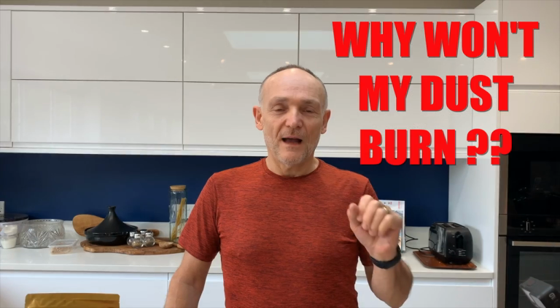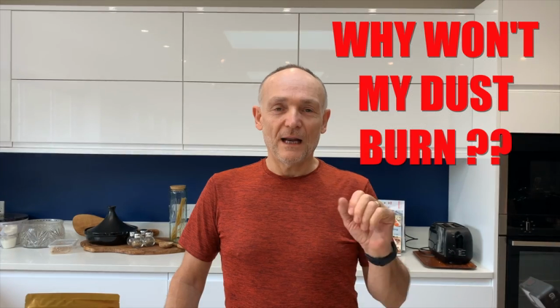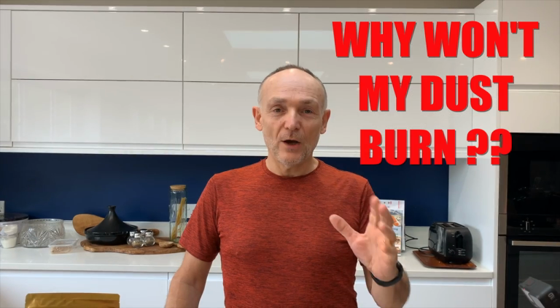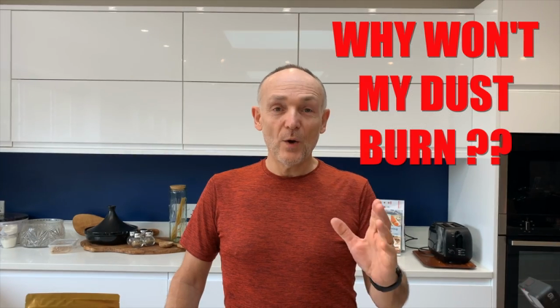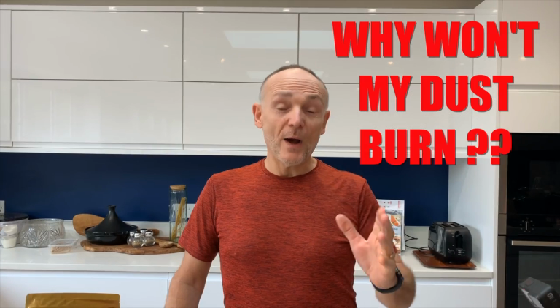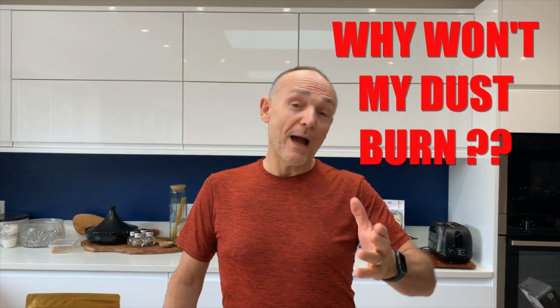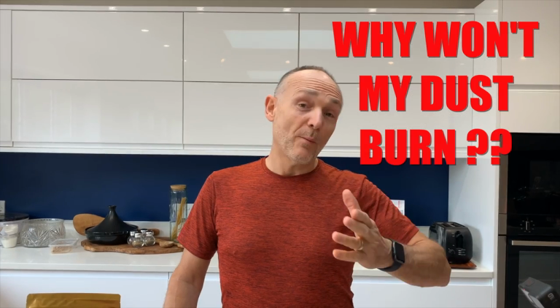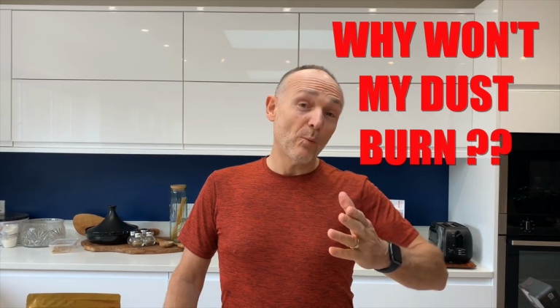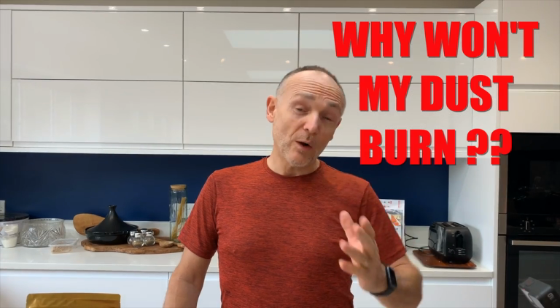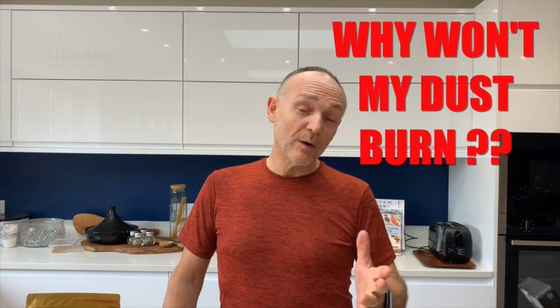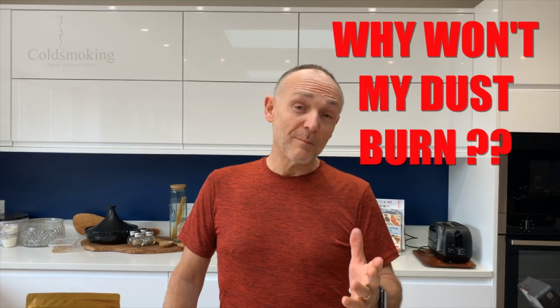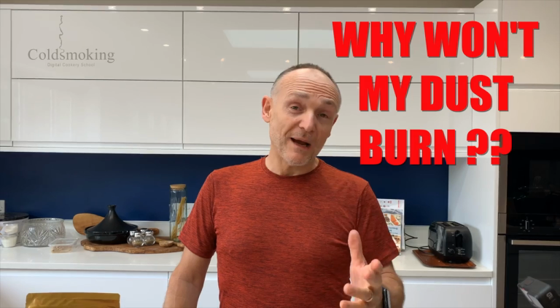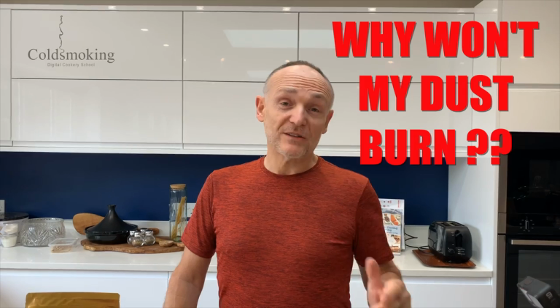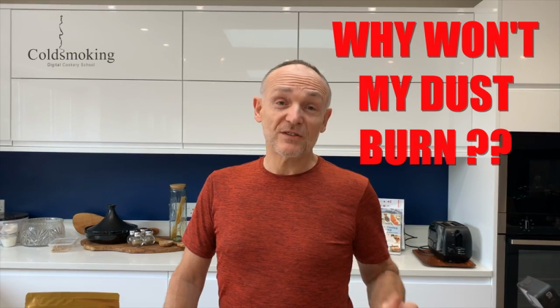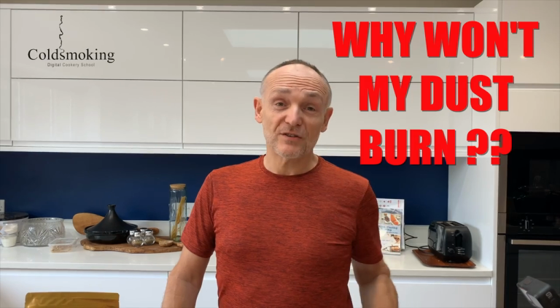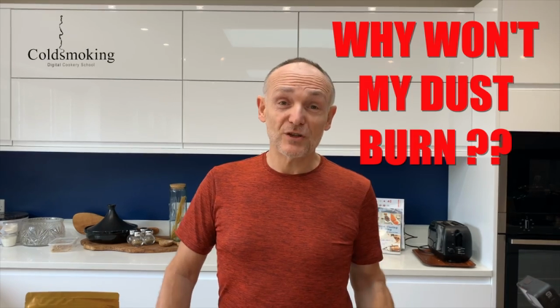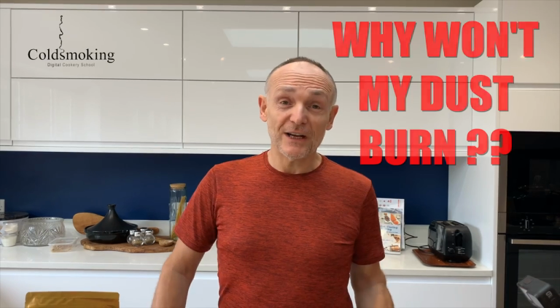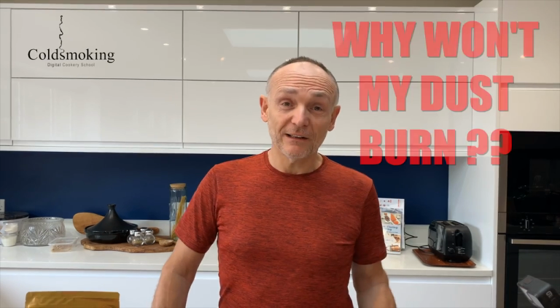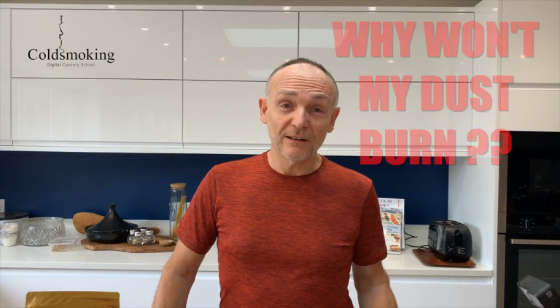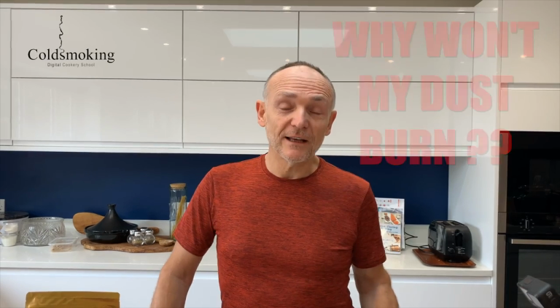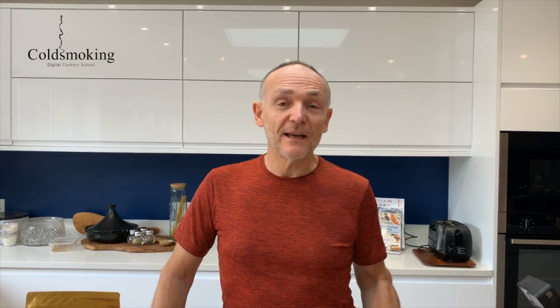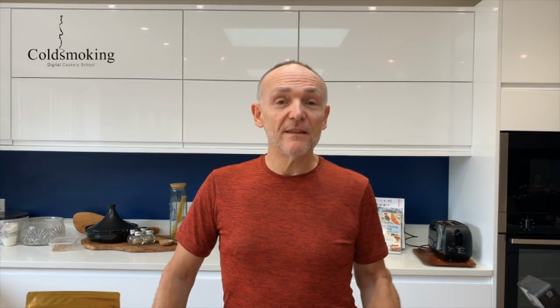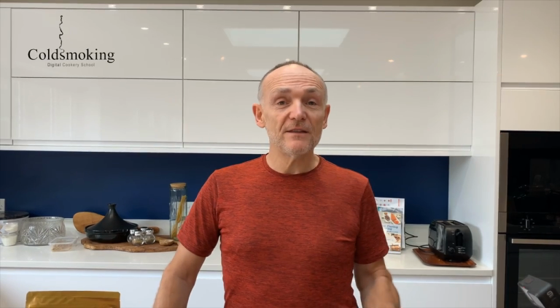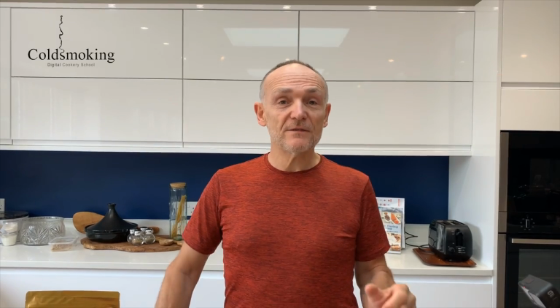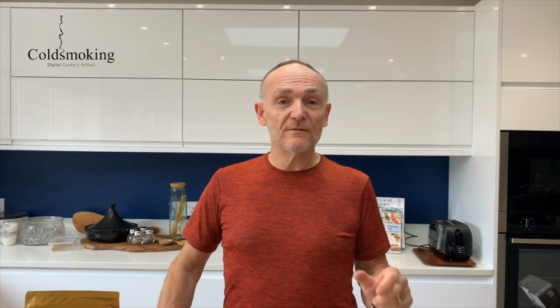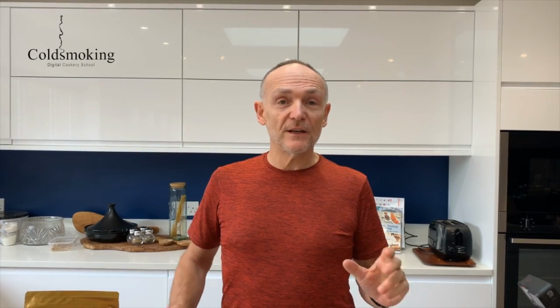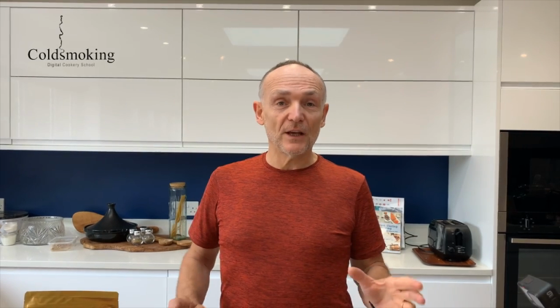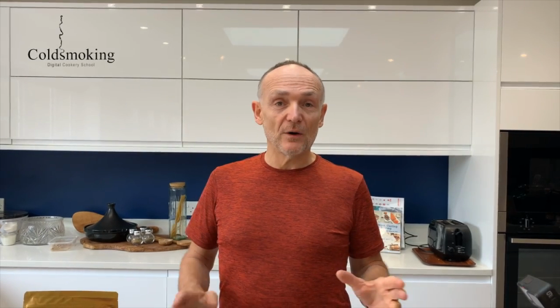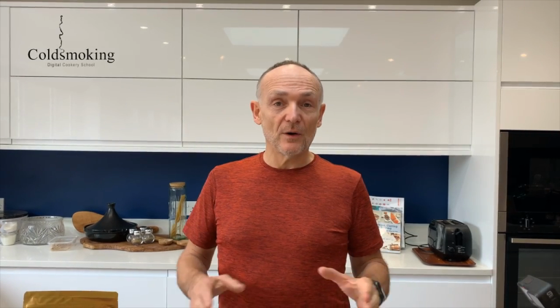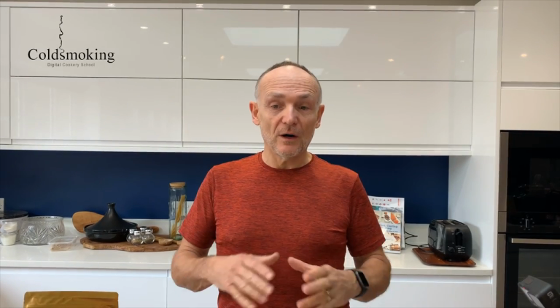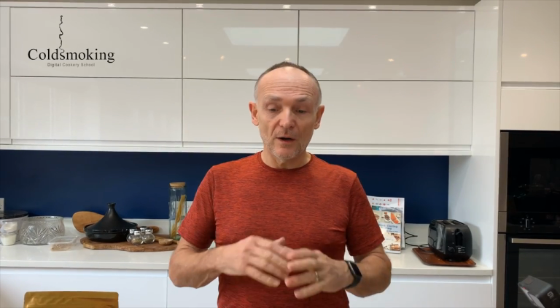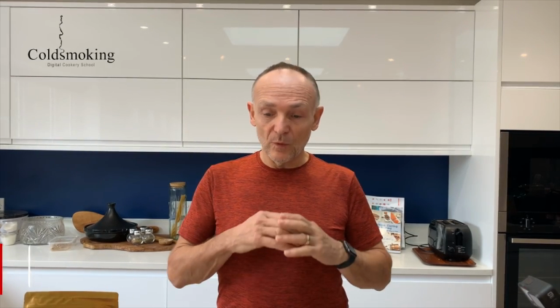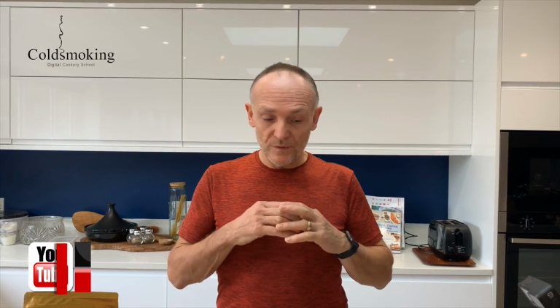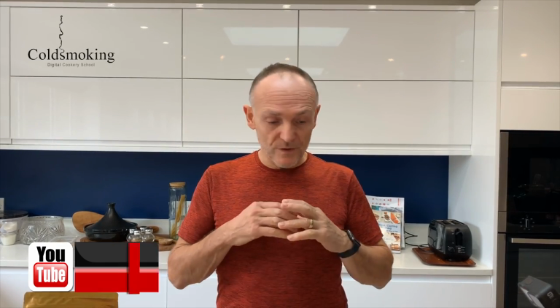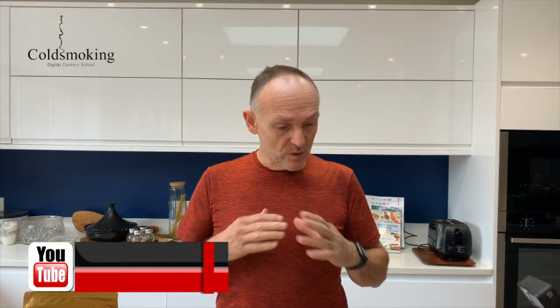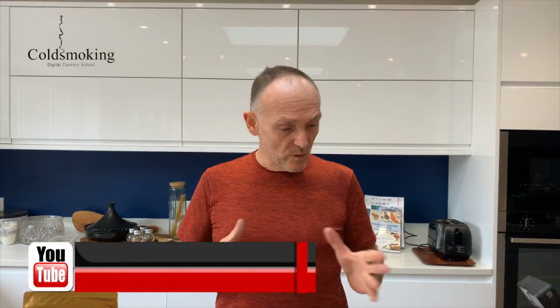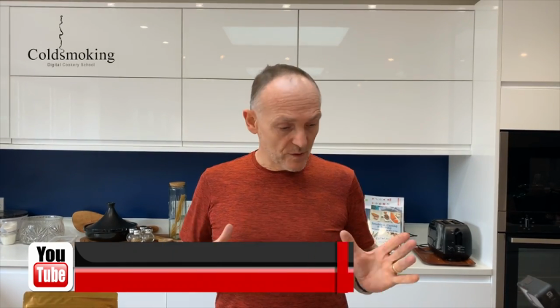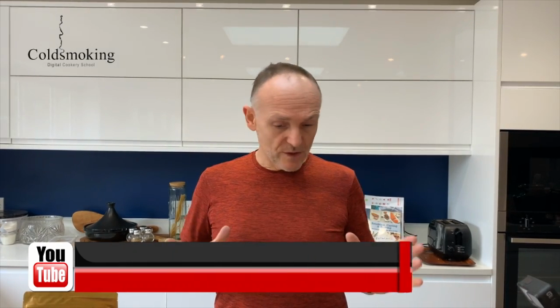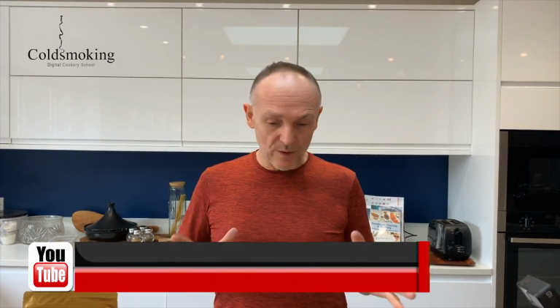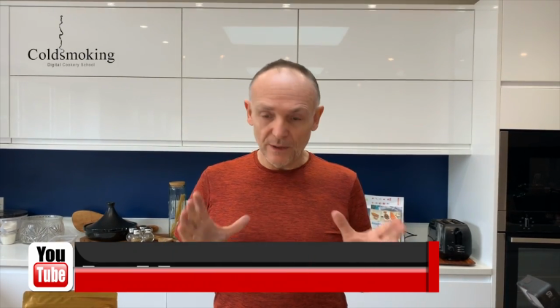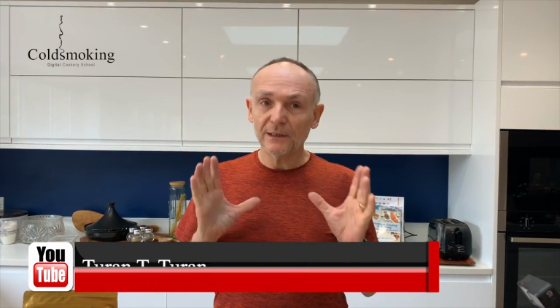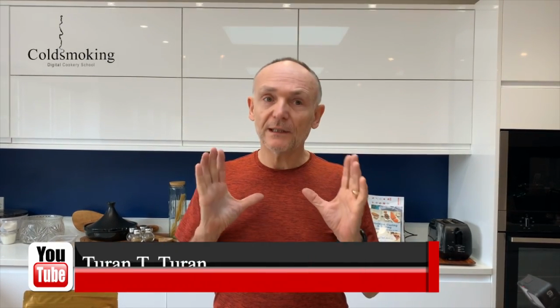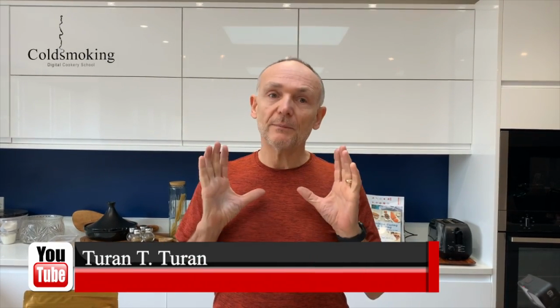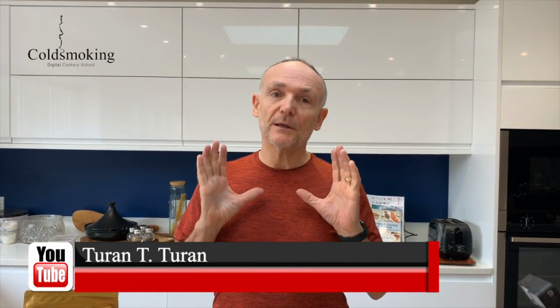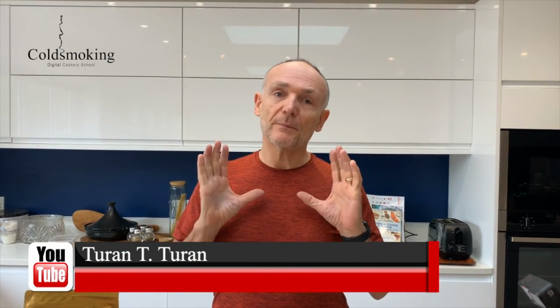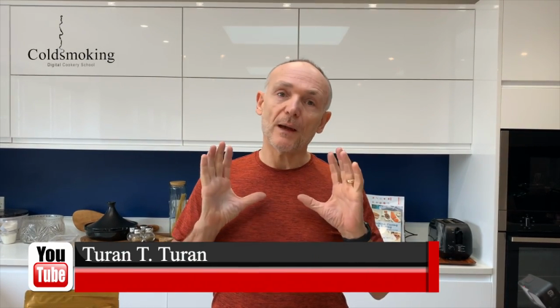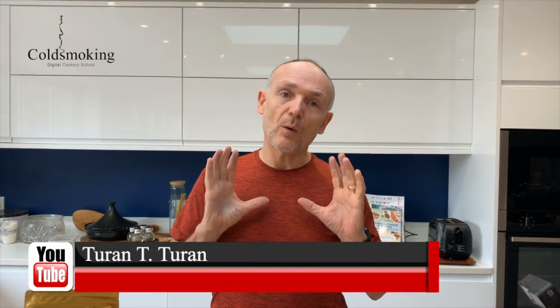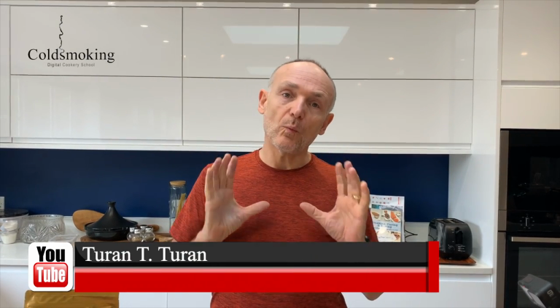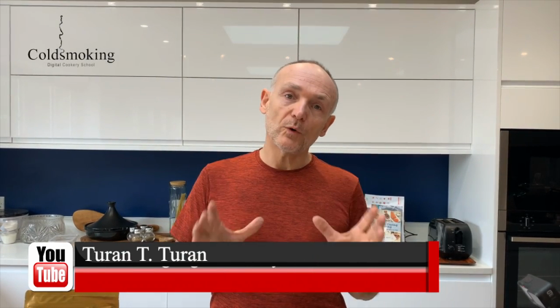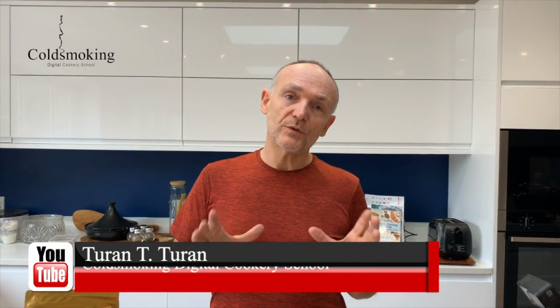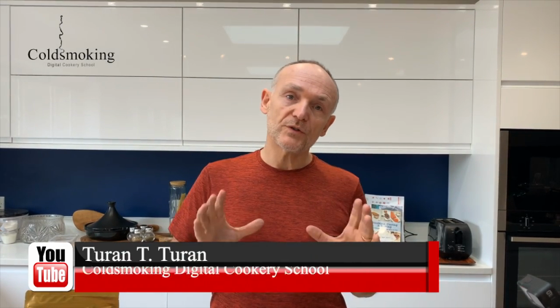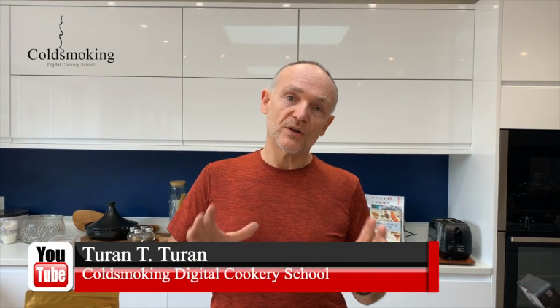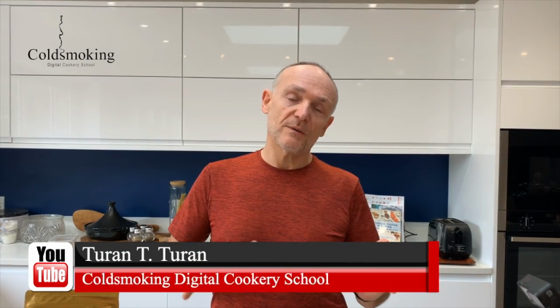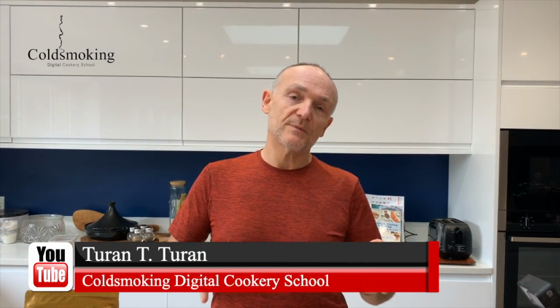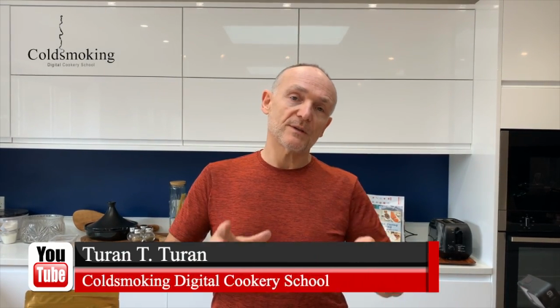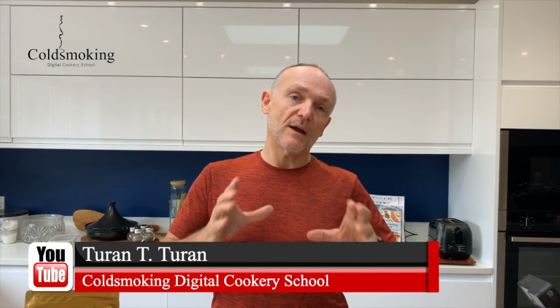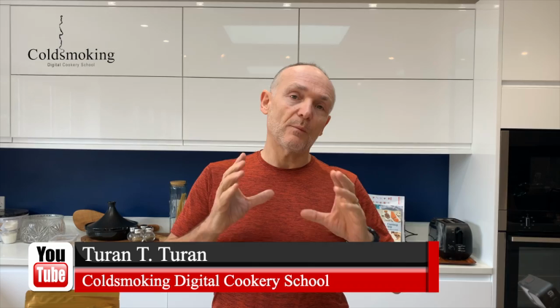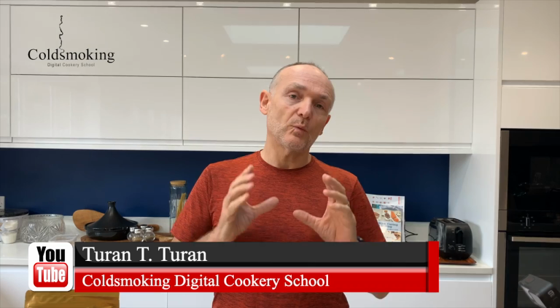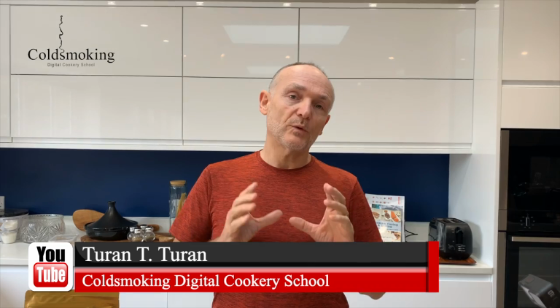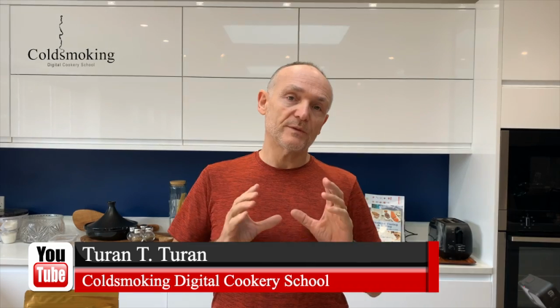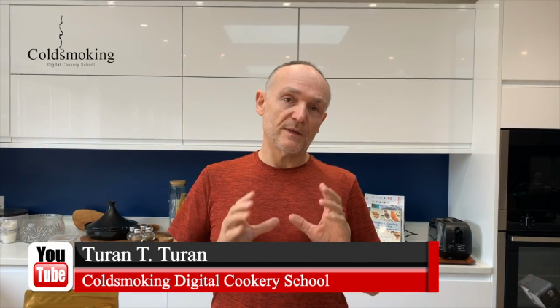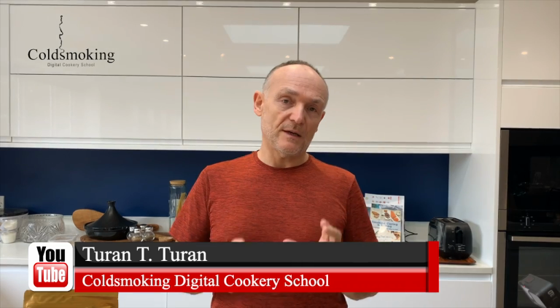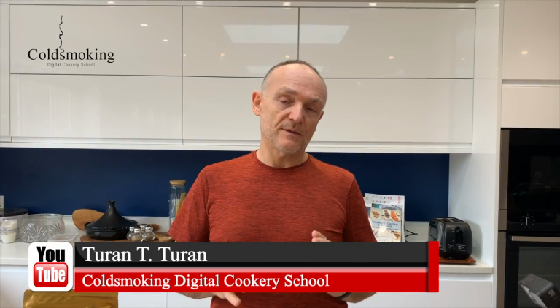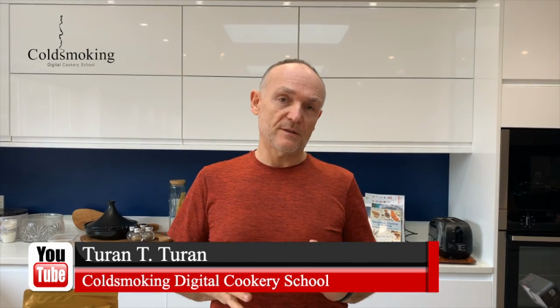Hello and welcome back to the channel. In this video I want to talk to you a little bit about wood chips and wood dust.